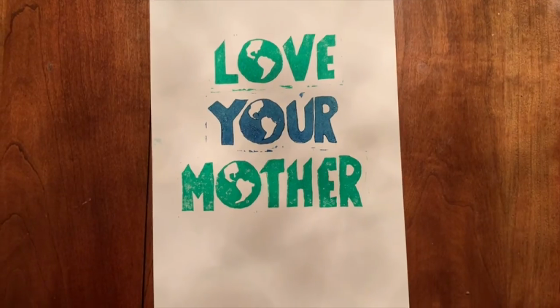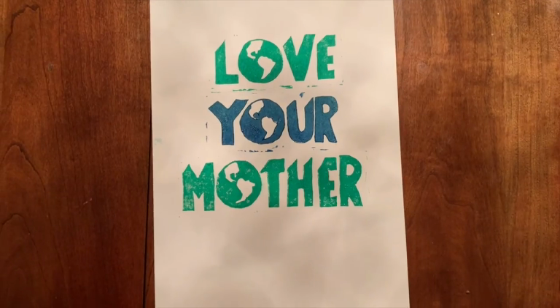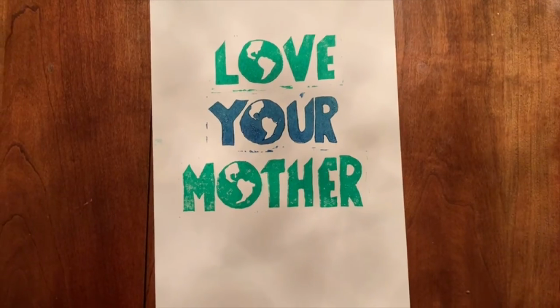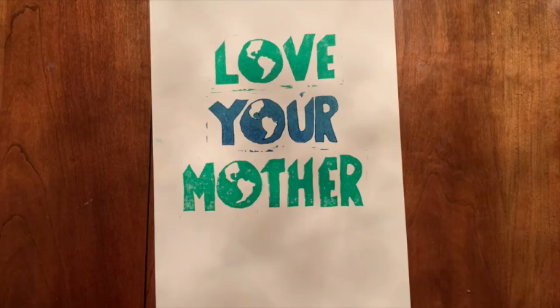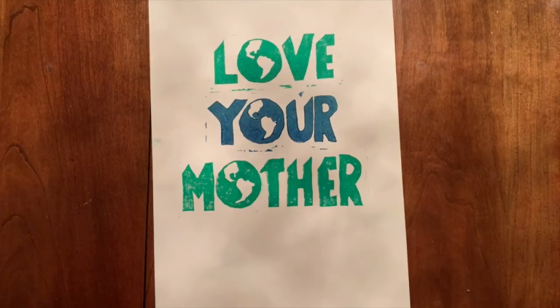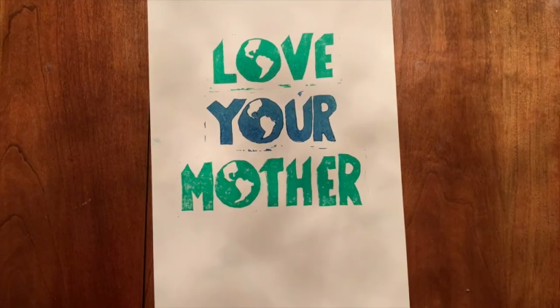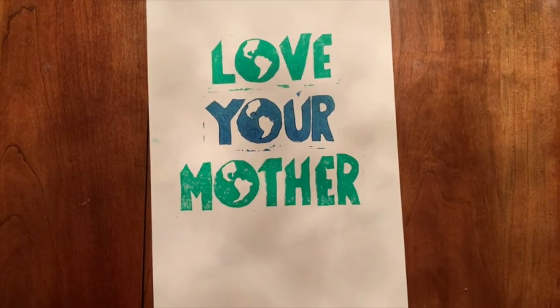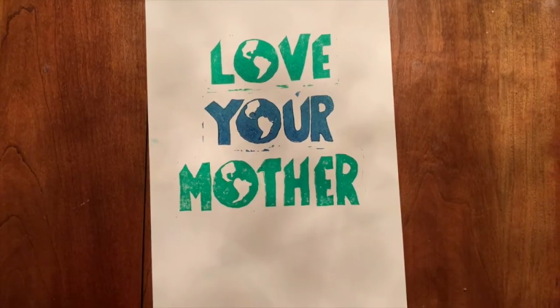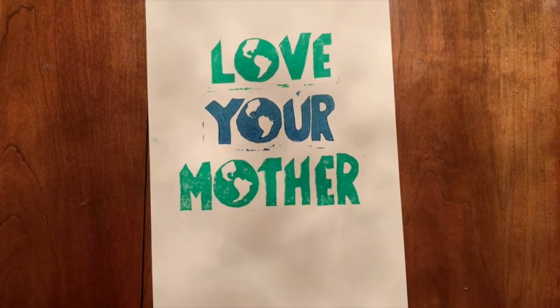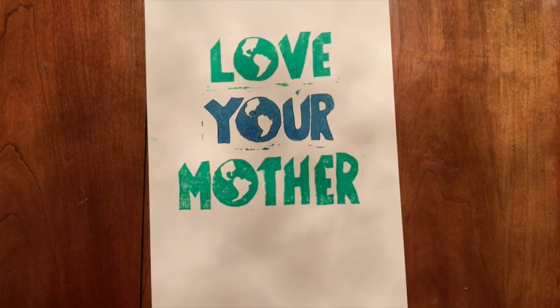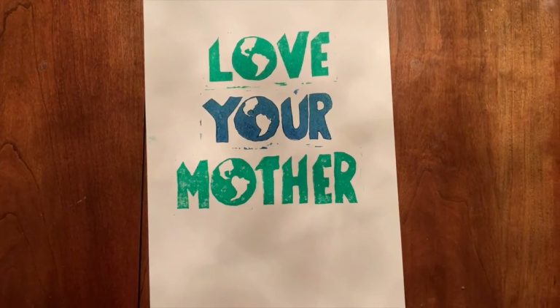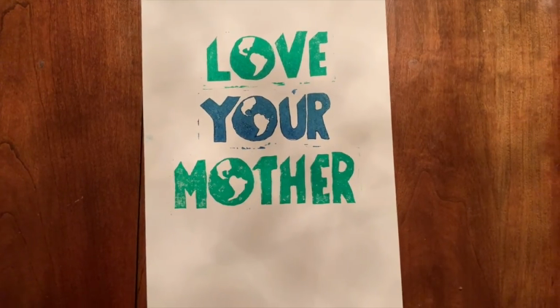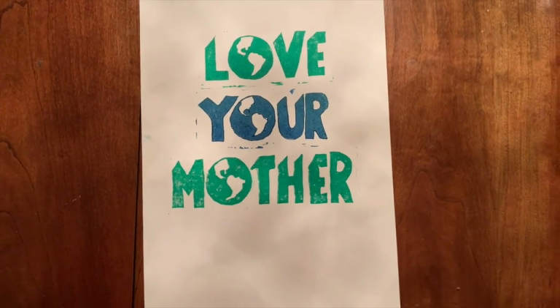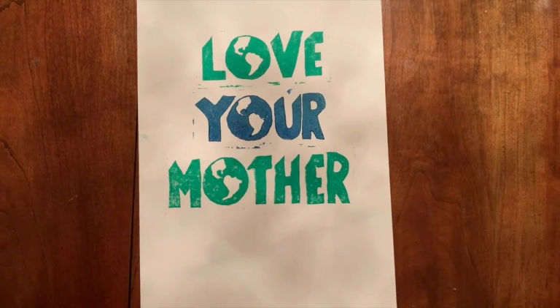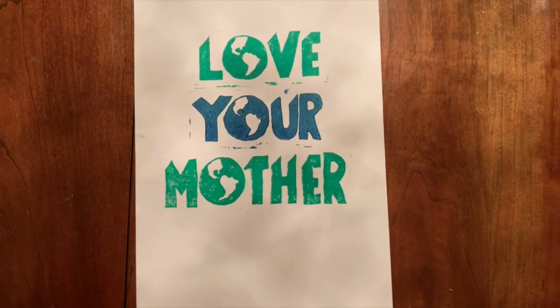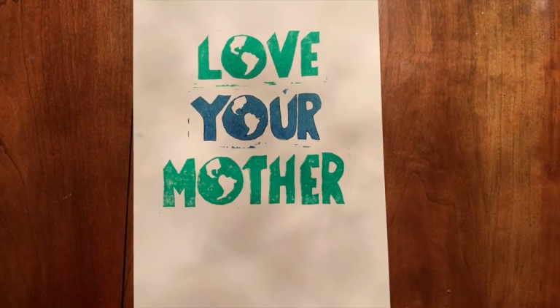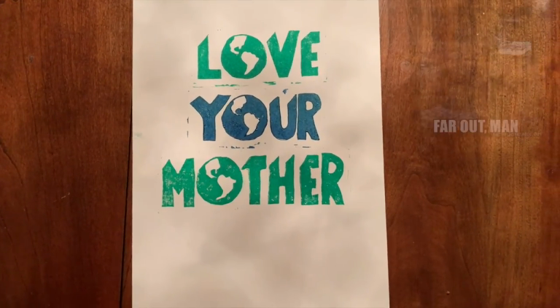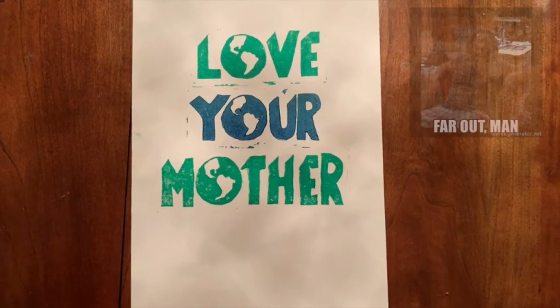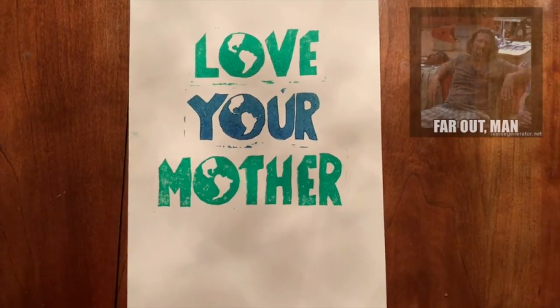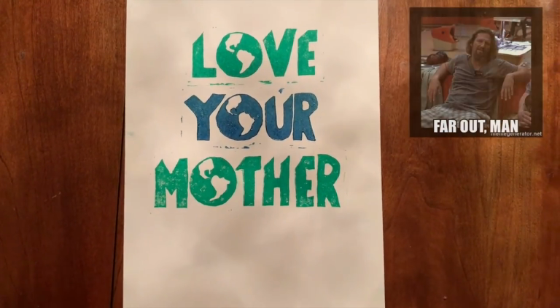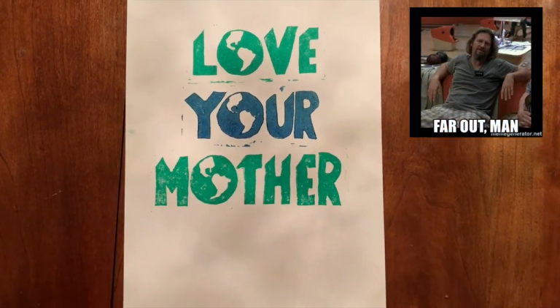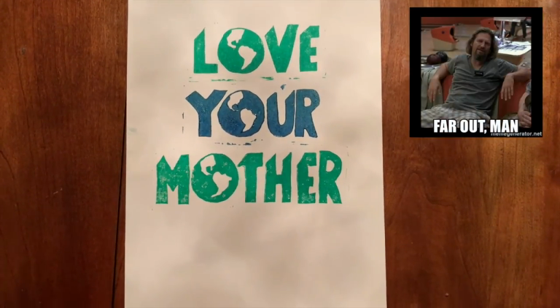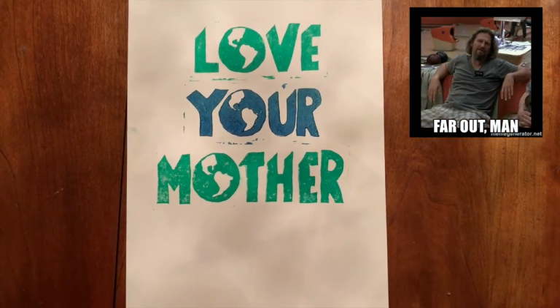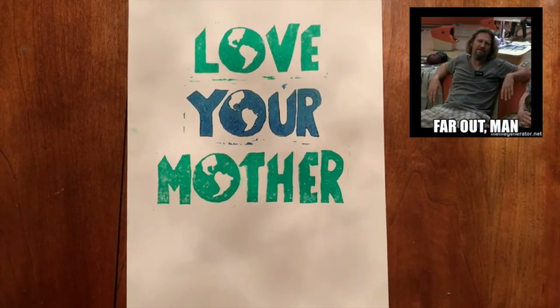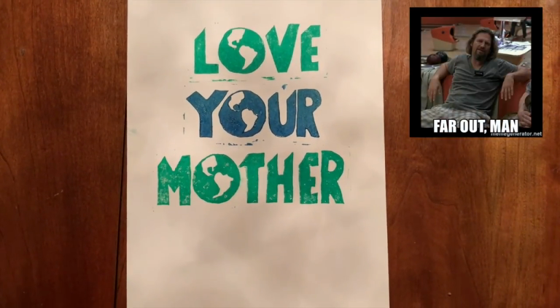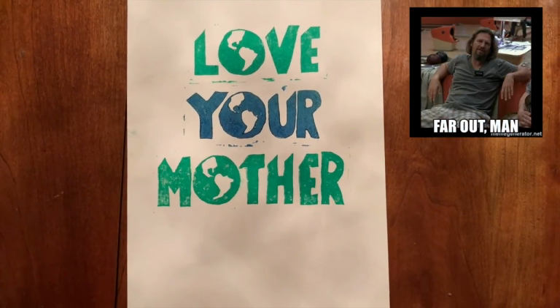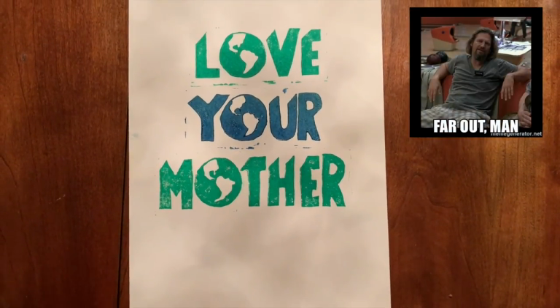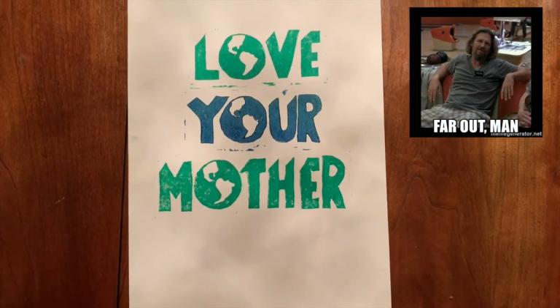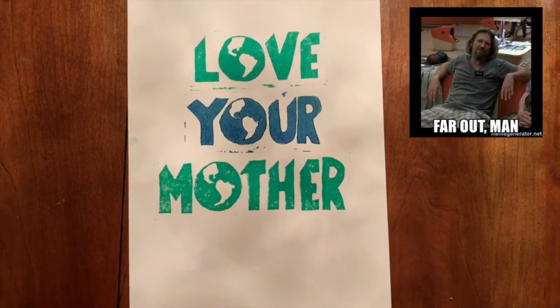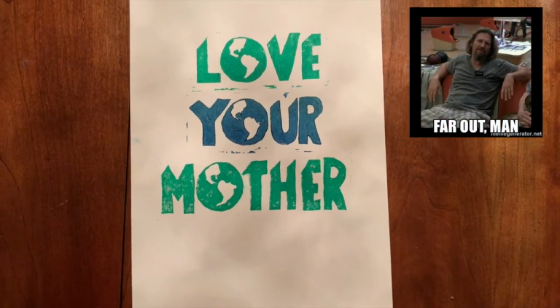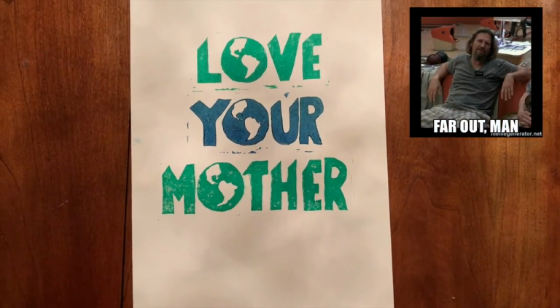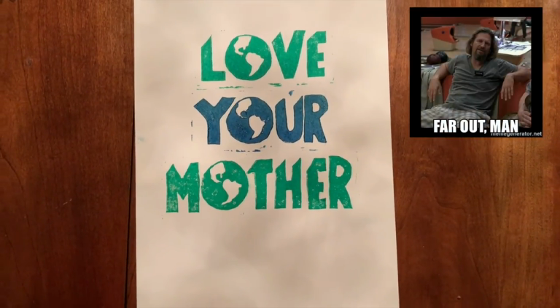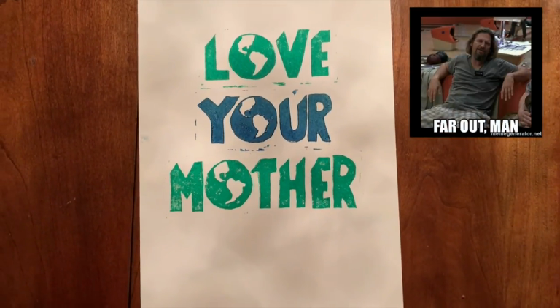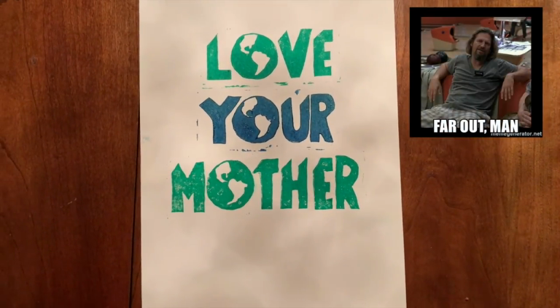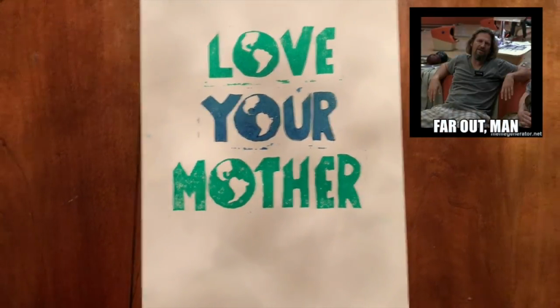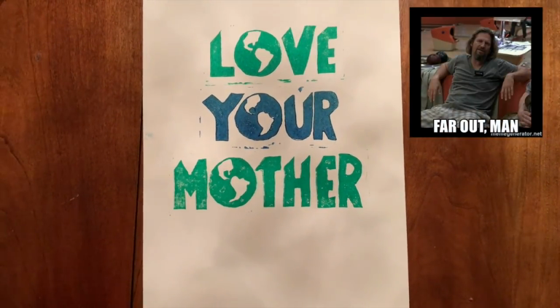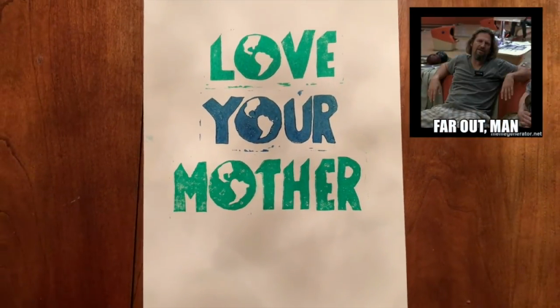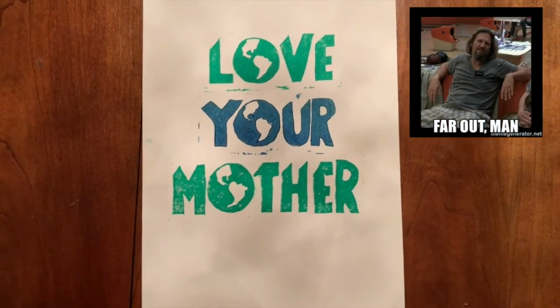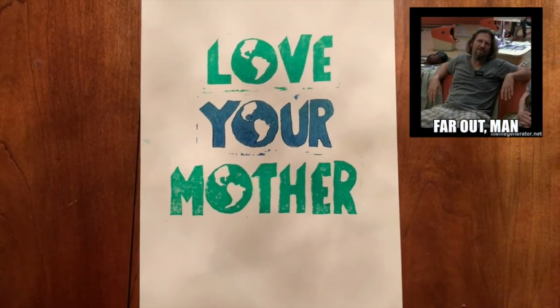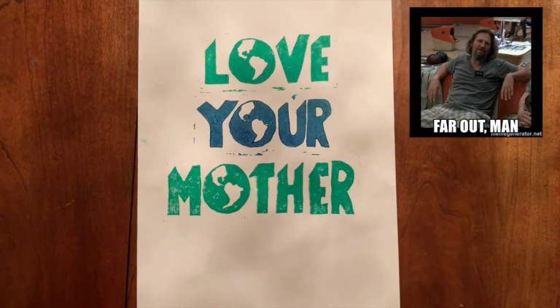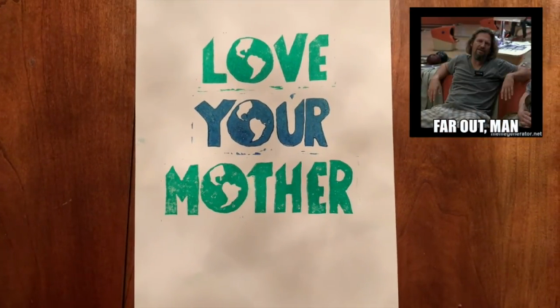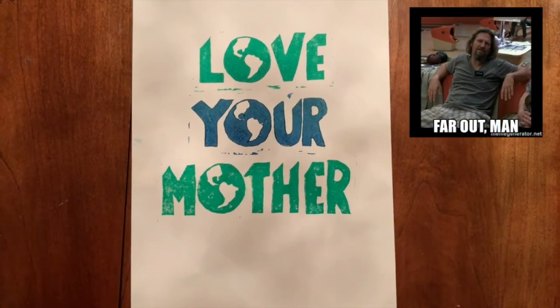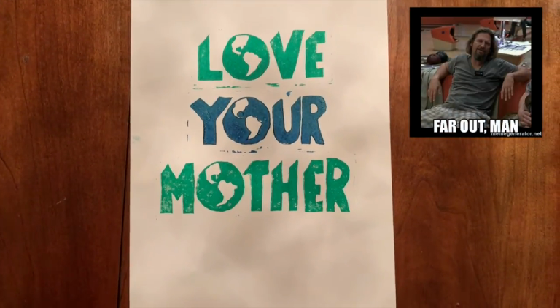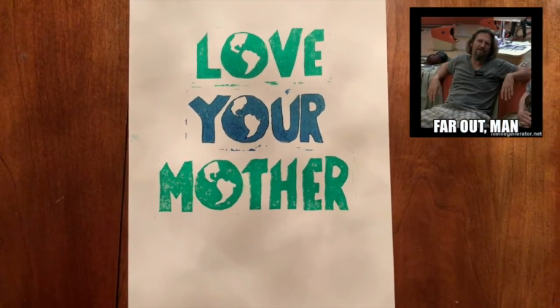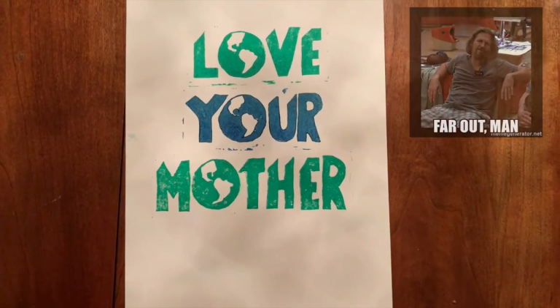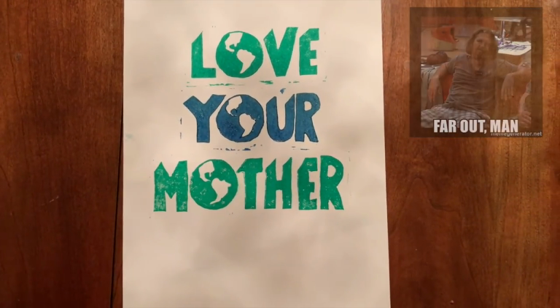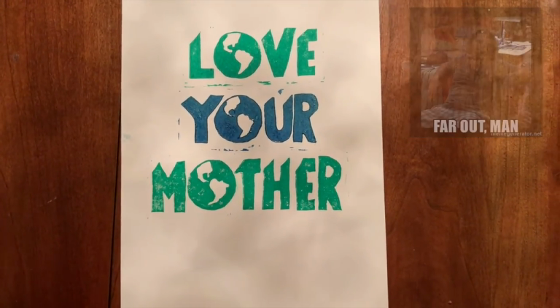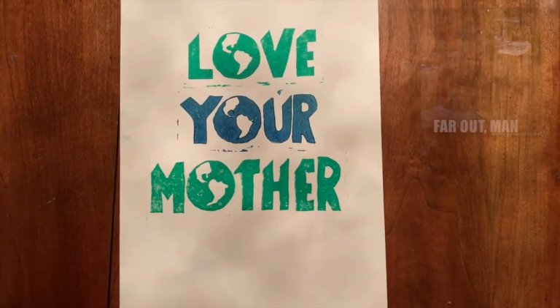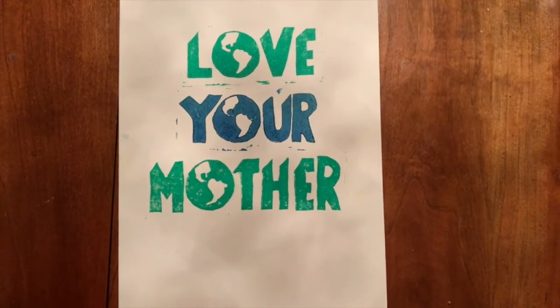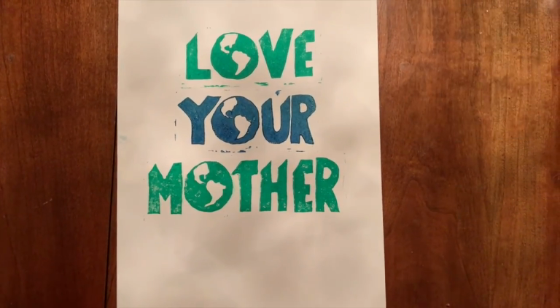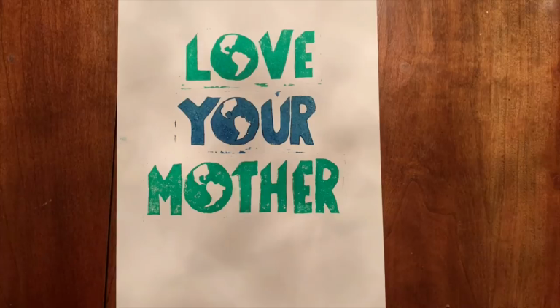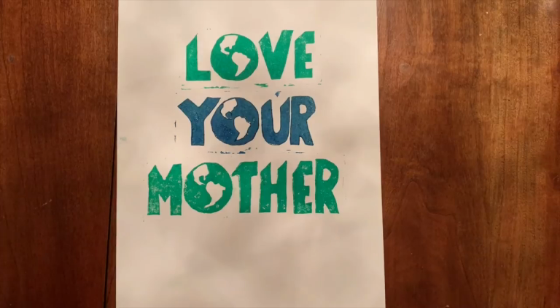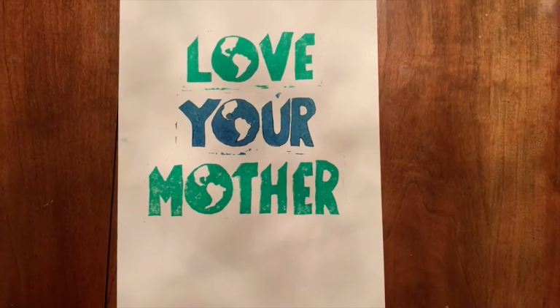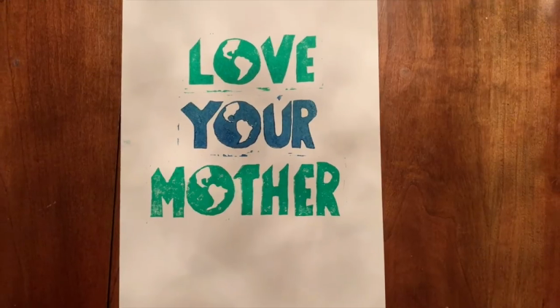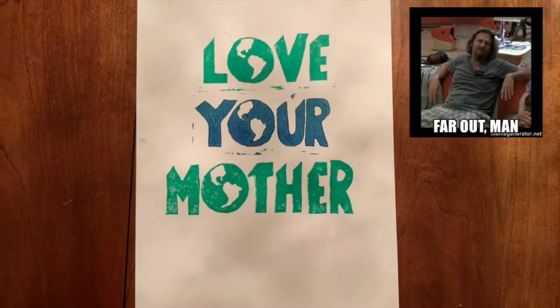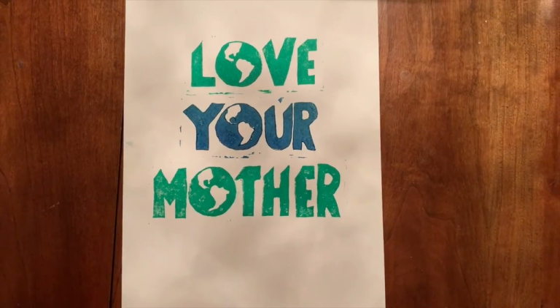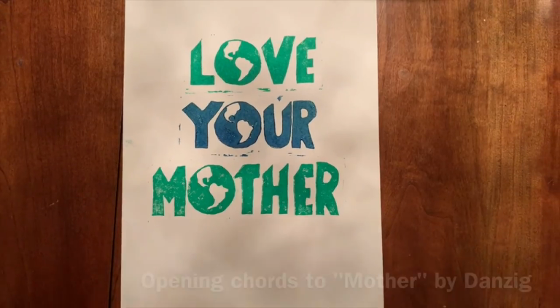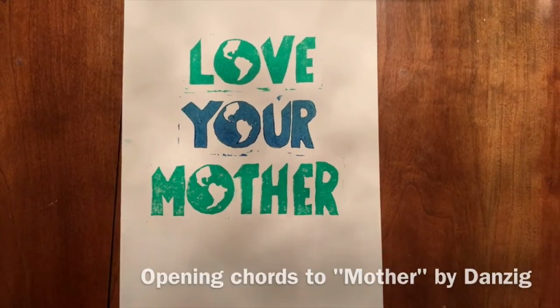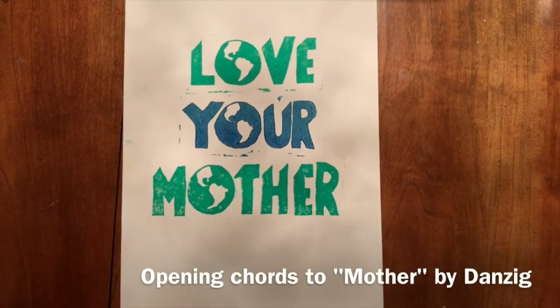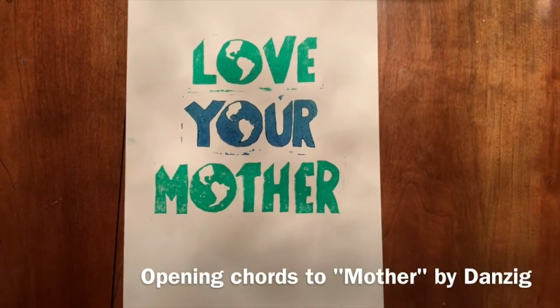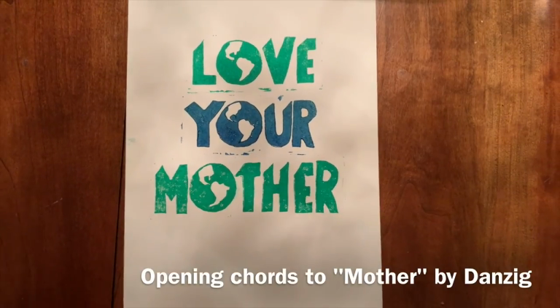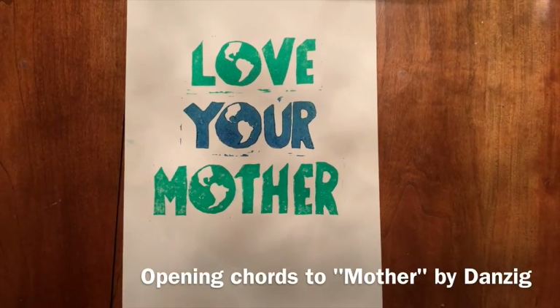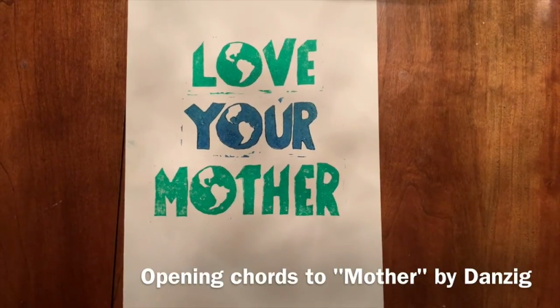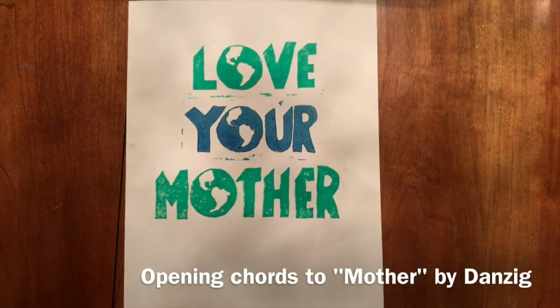And that is the very basics of how to make your own linoleum block print. Thanks for joining us.